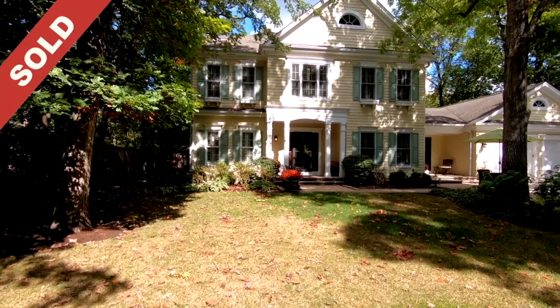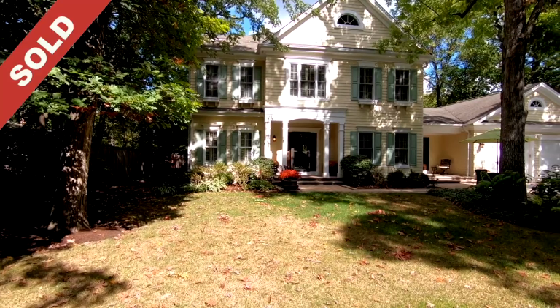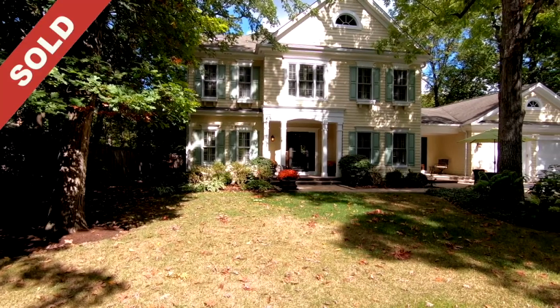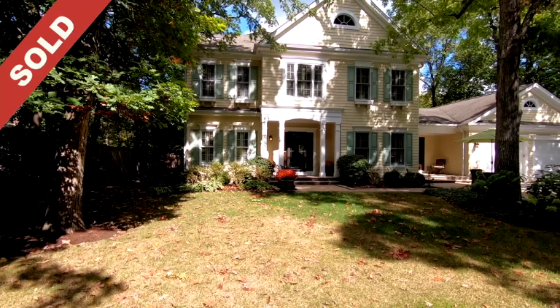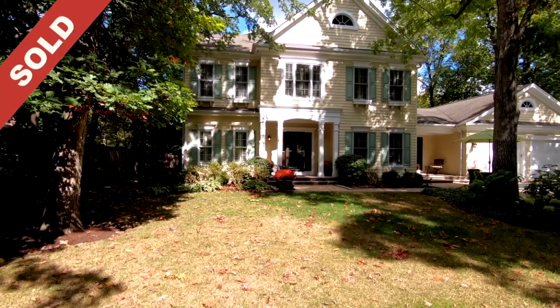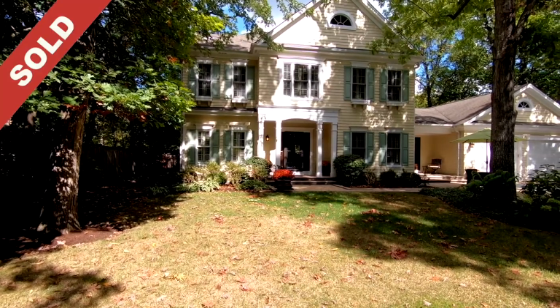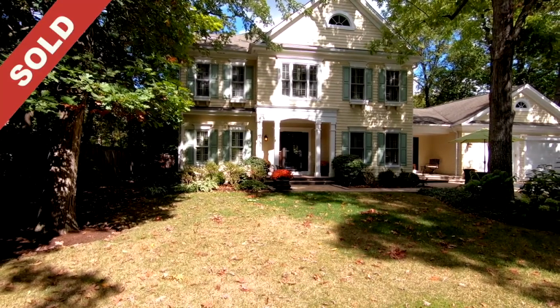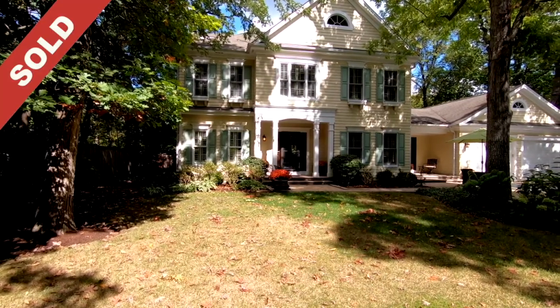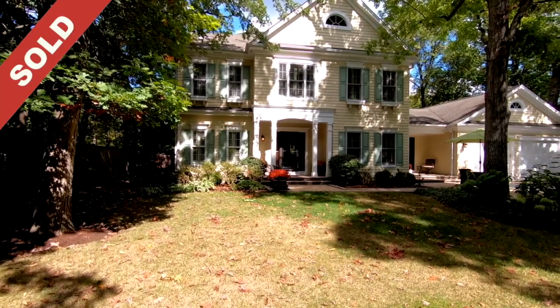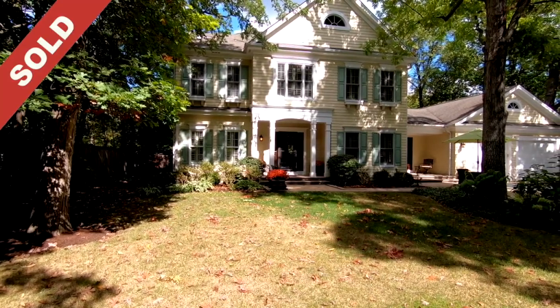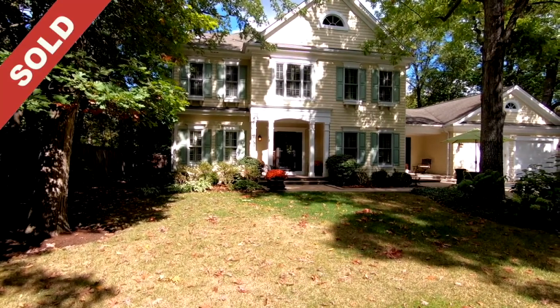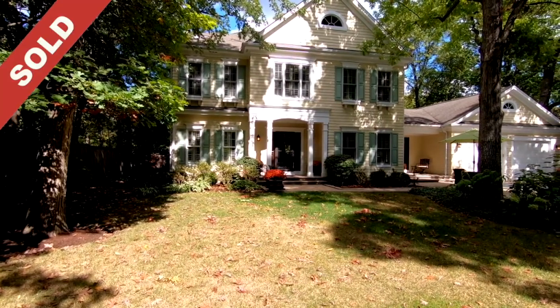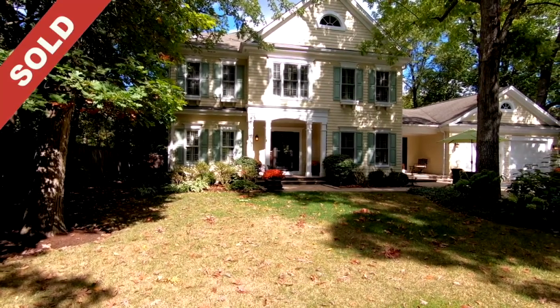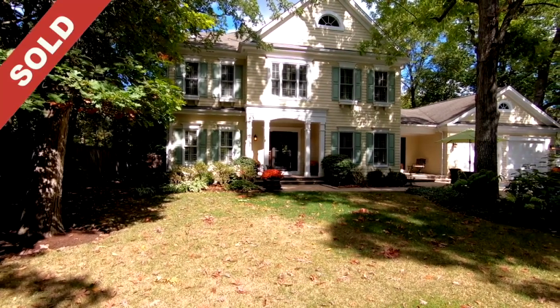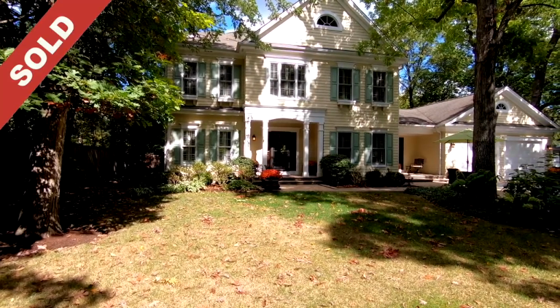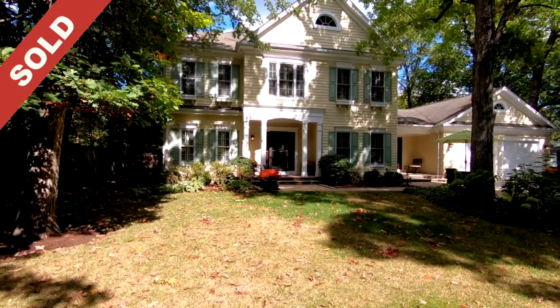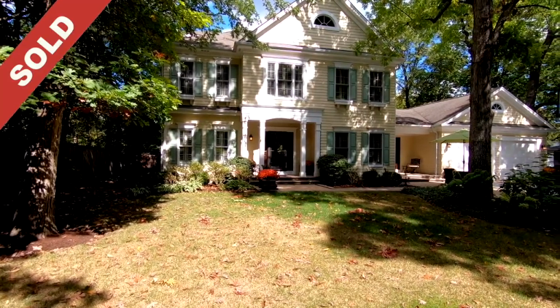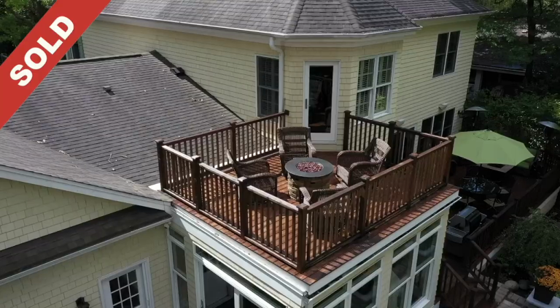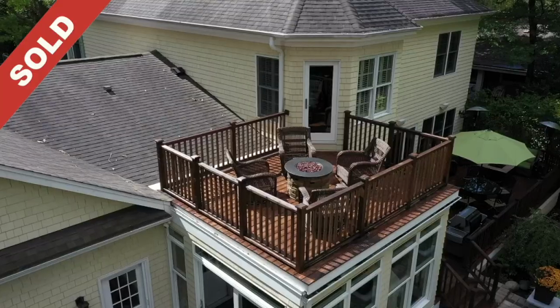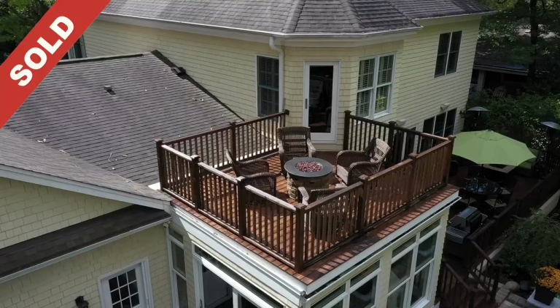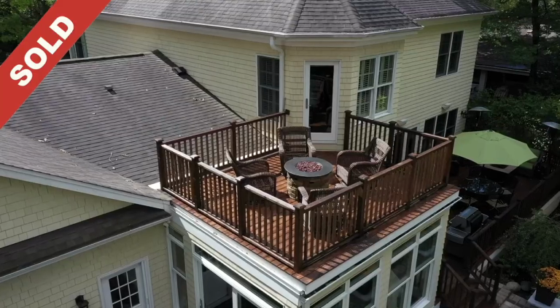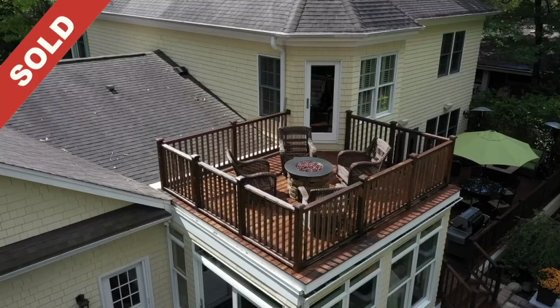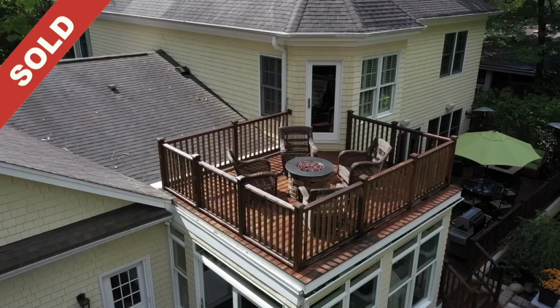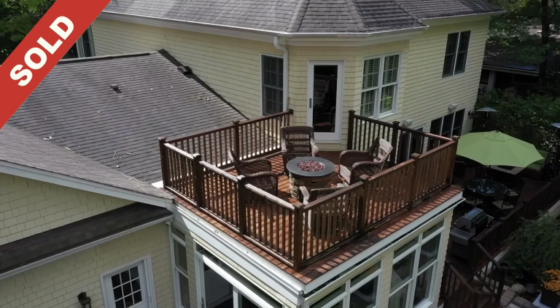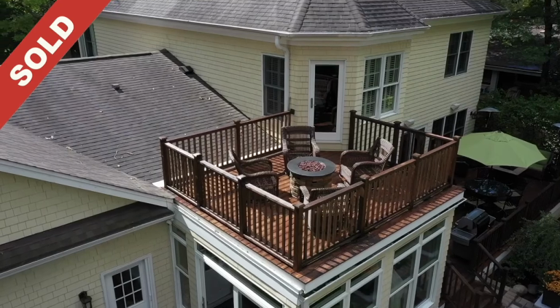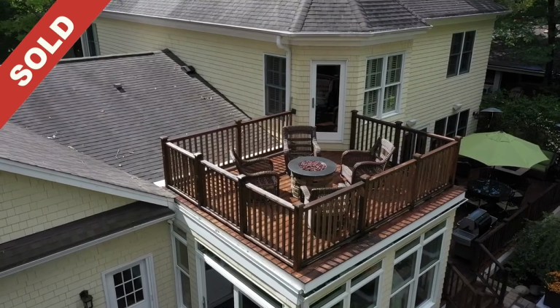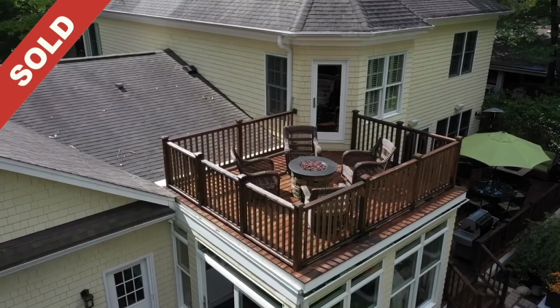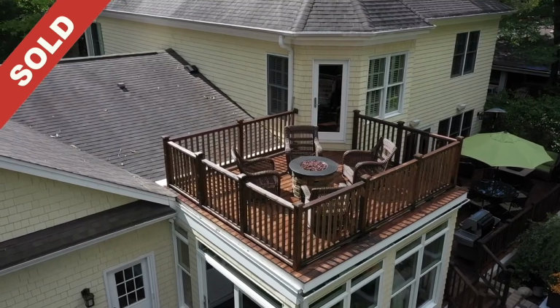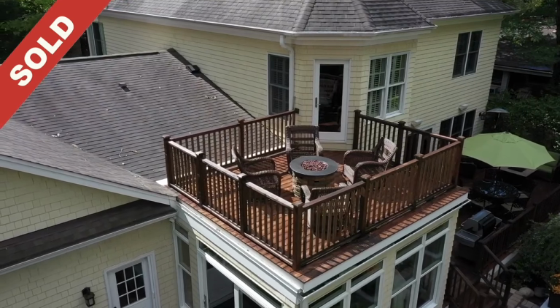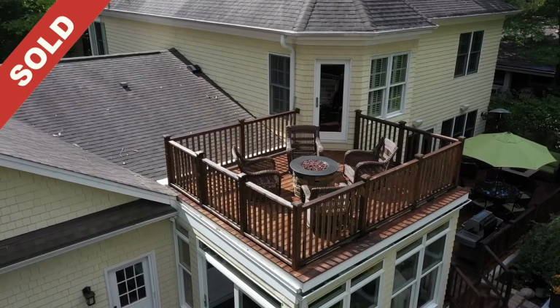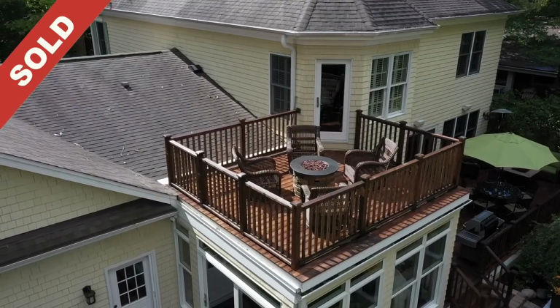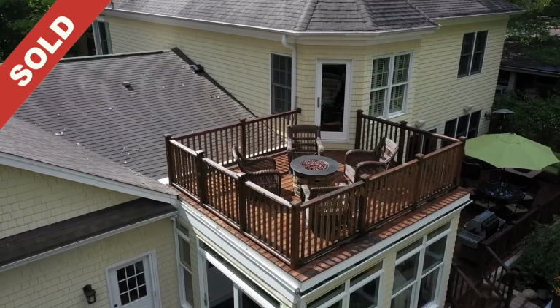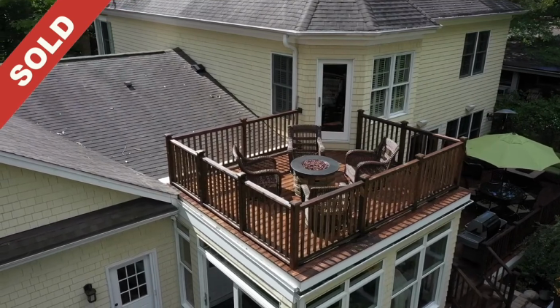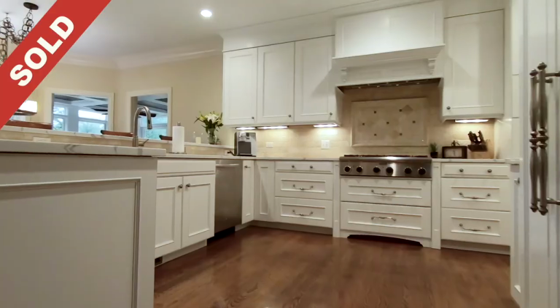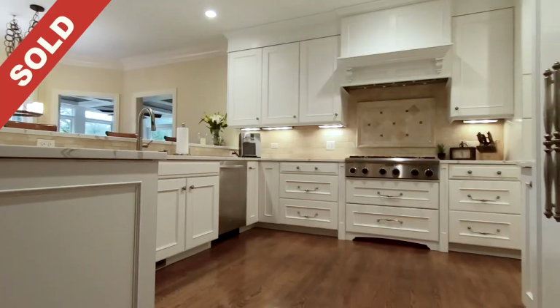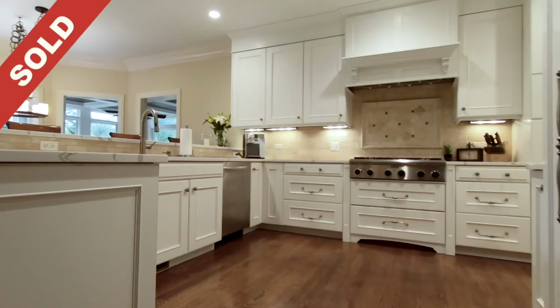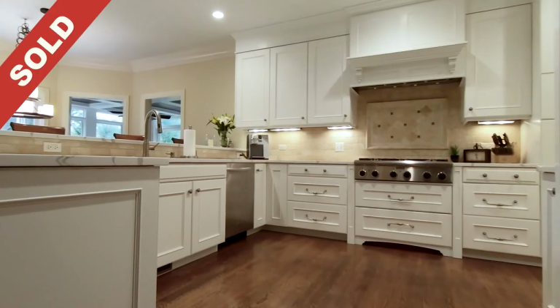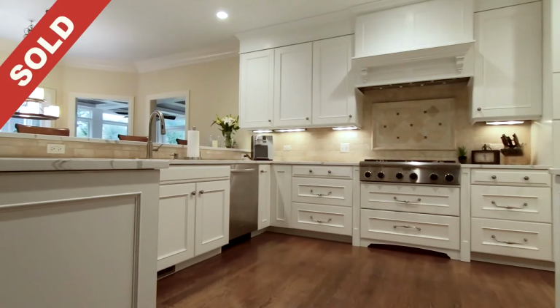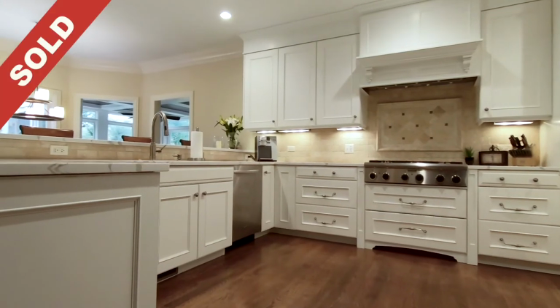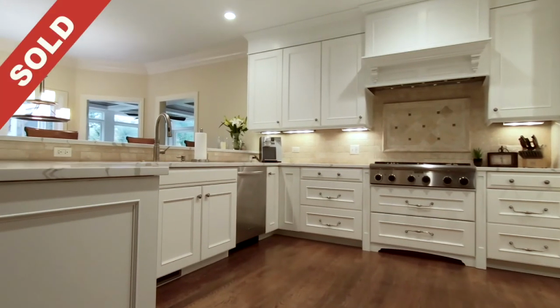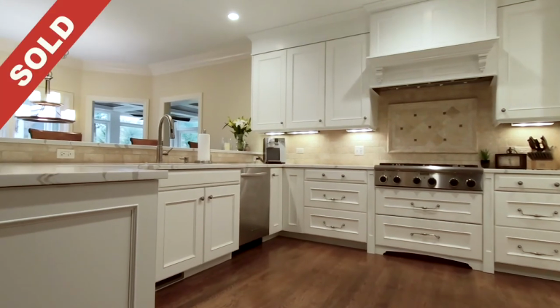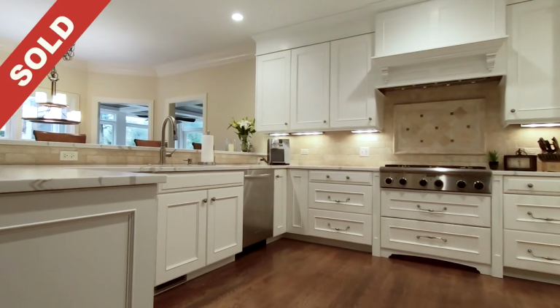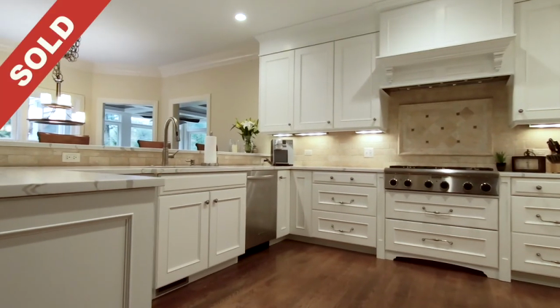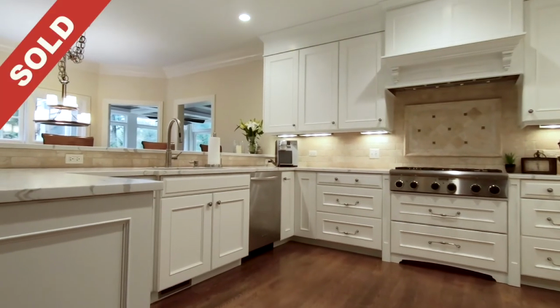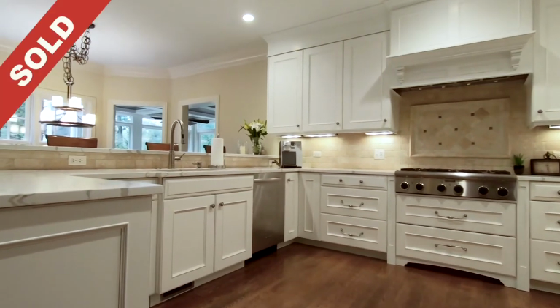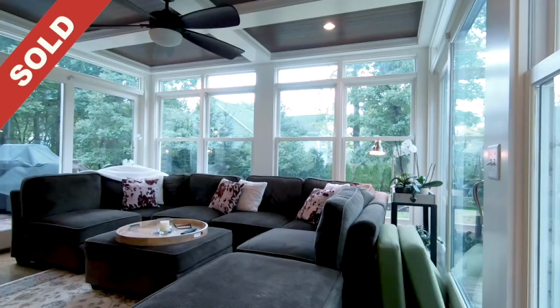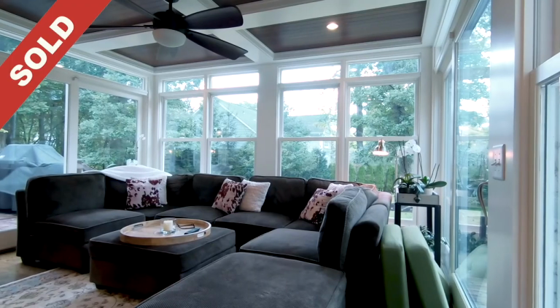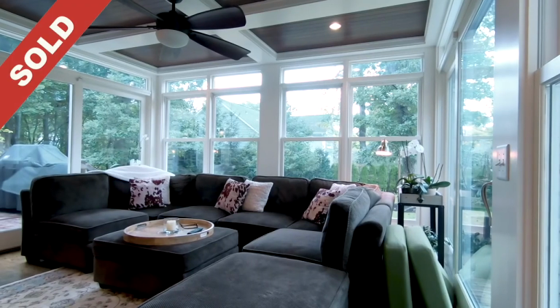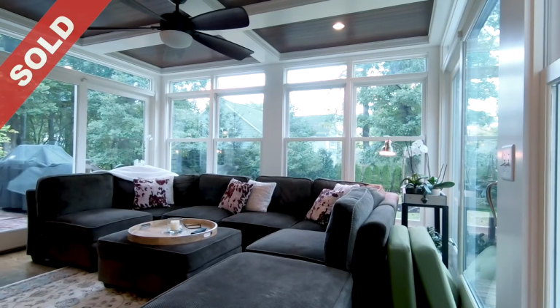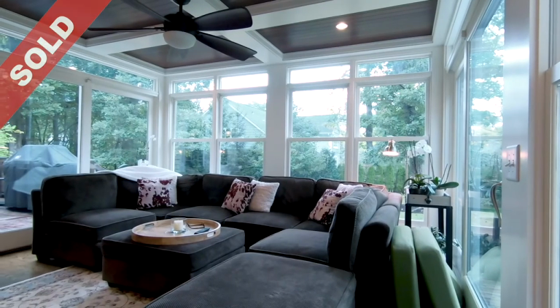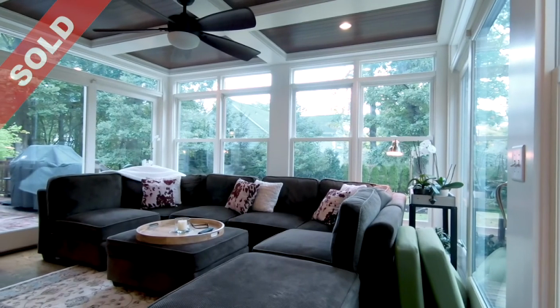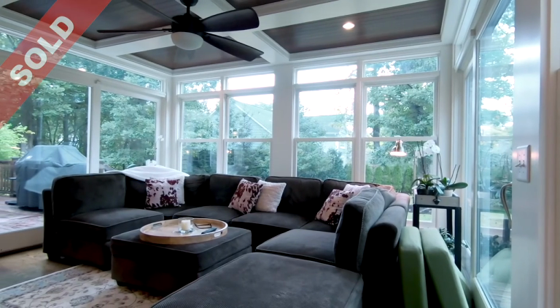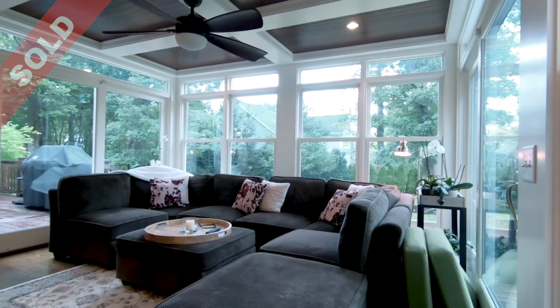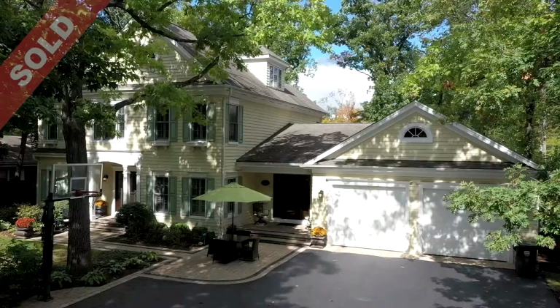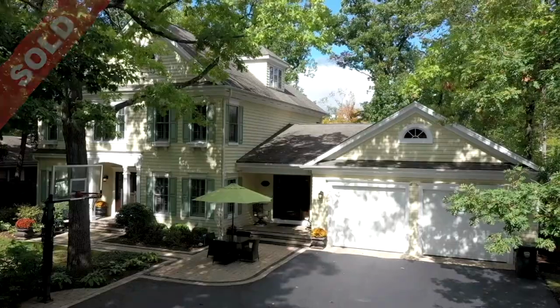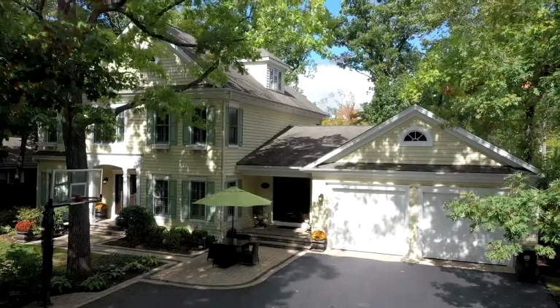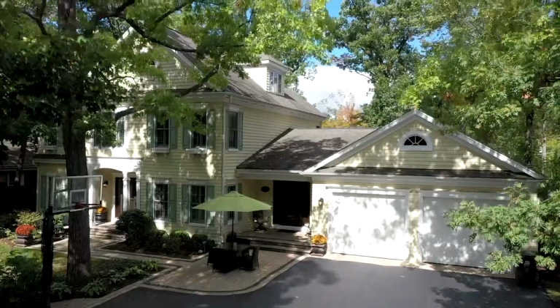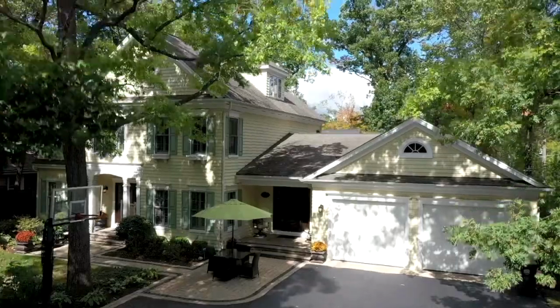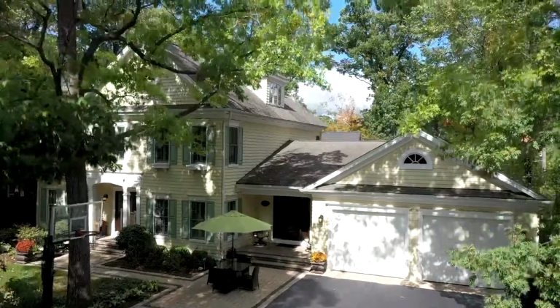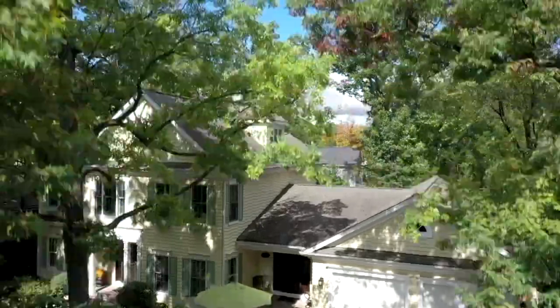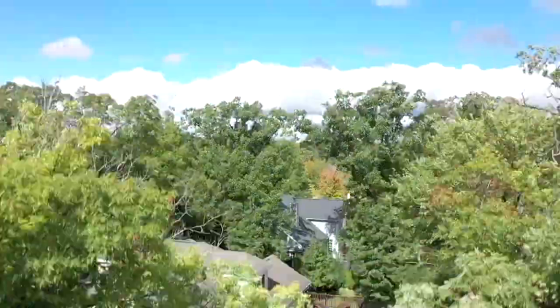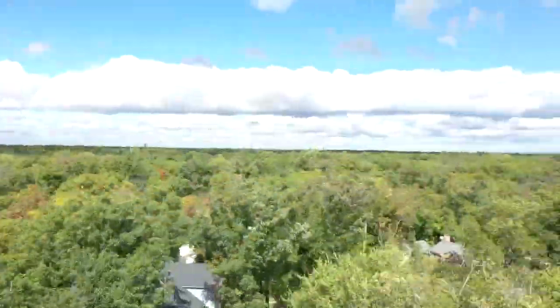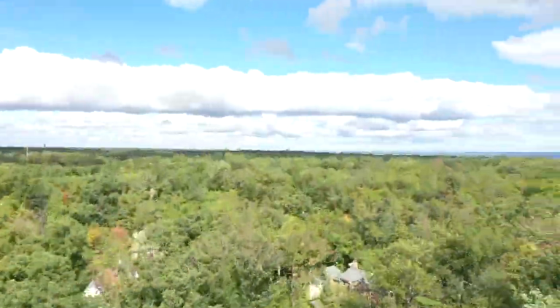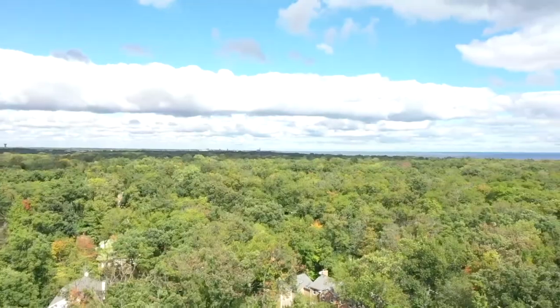224 East Sheridan Road is full of character, high-end features, and spacious living areas. Welcome home.